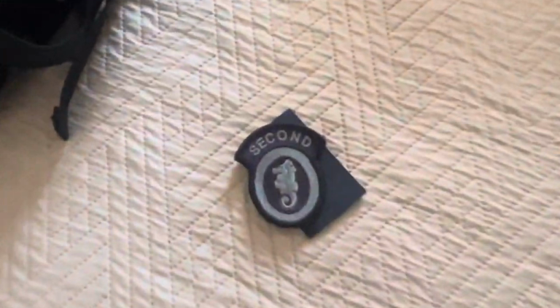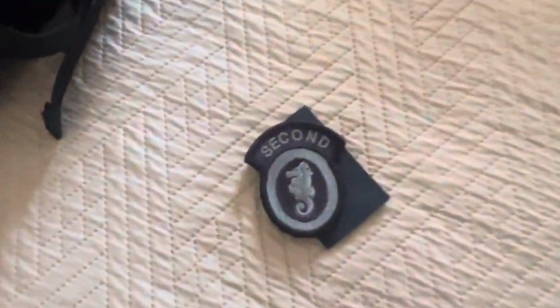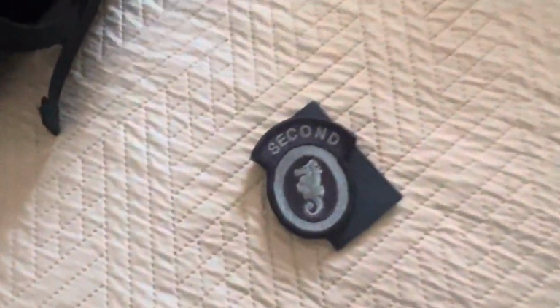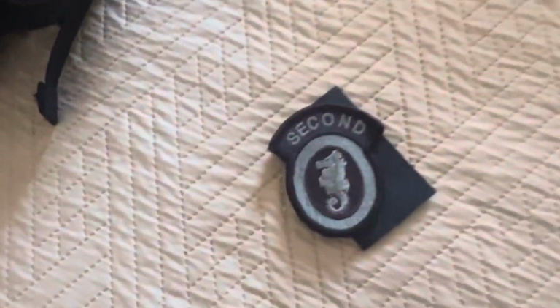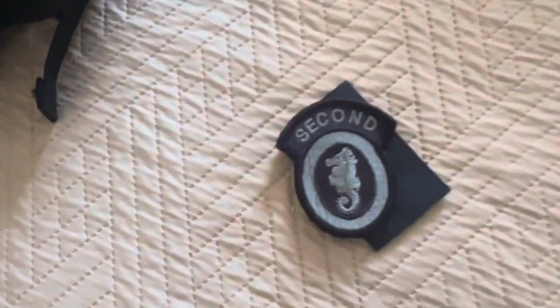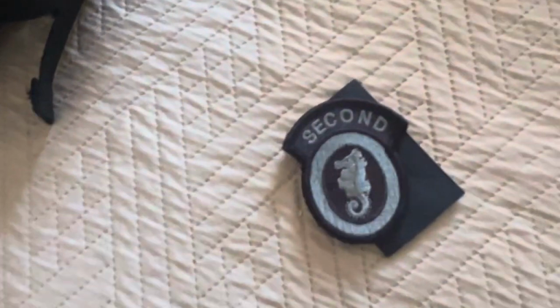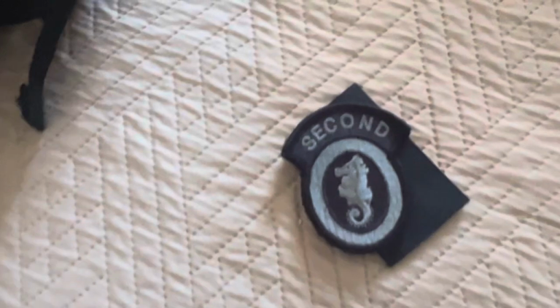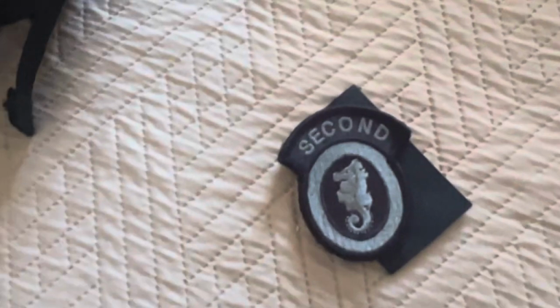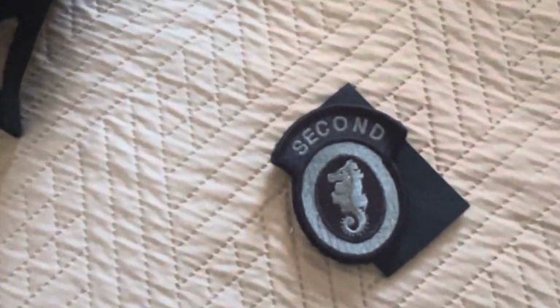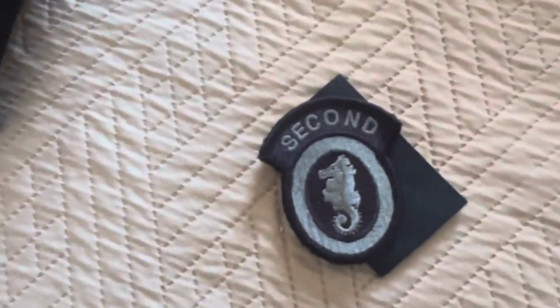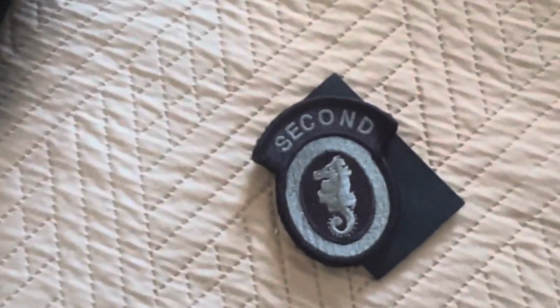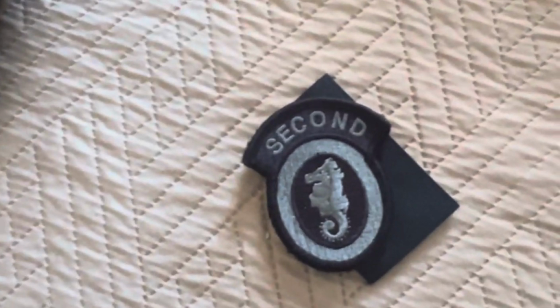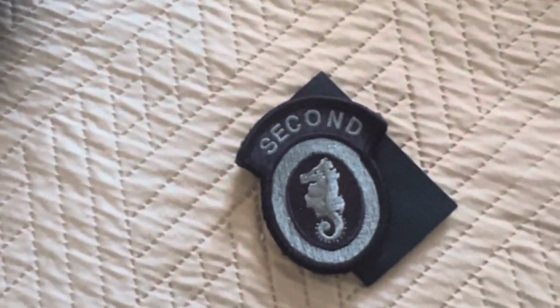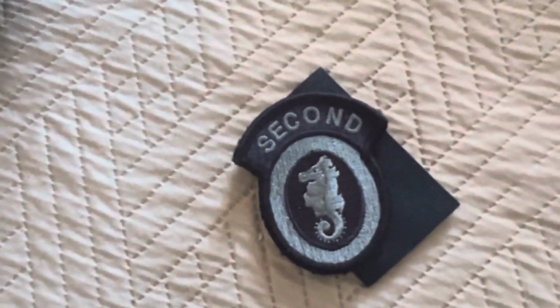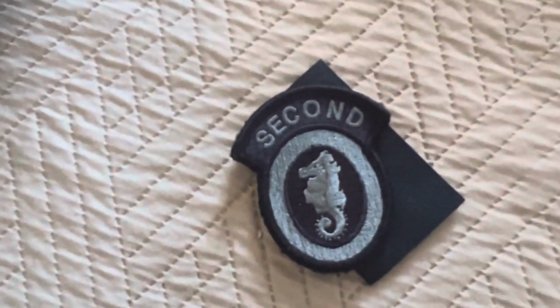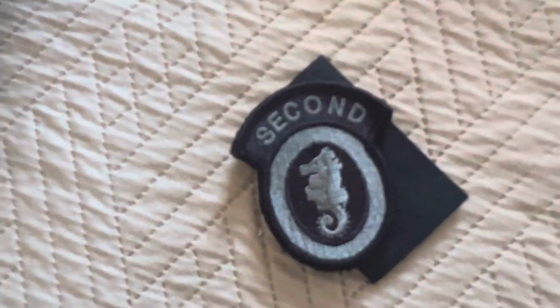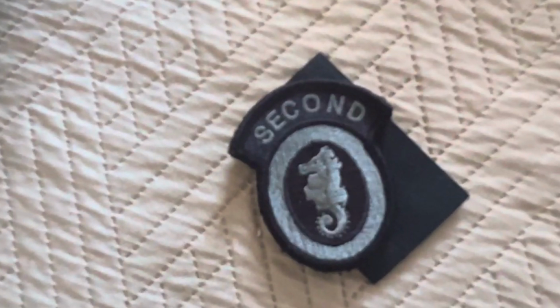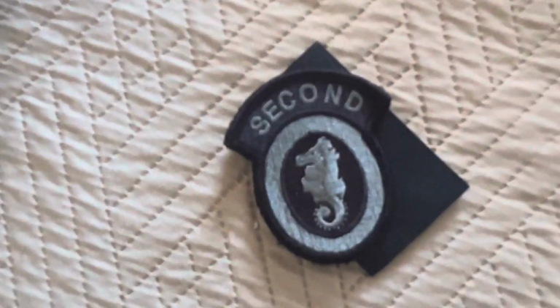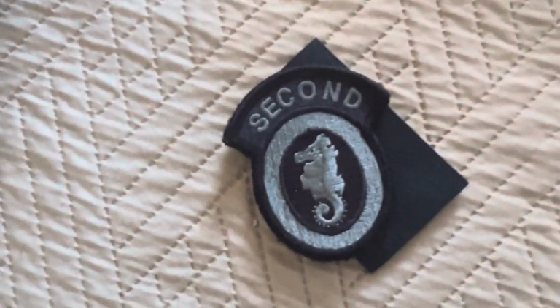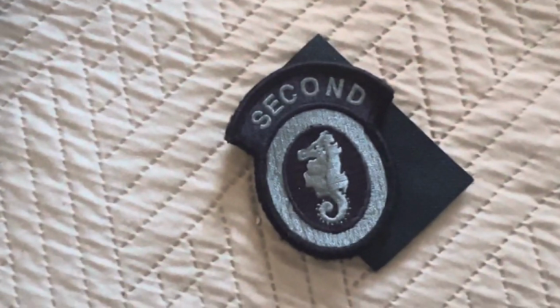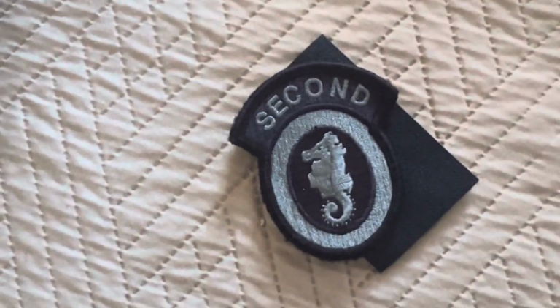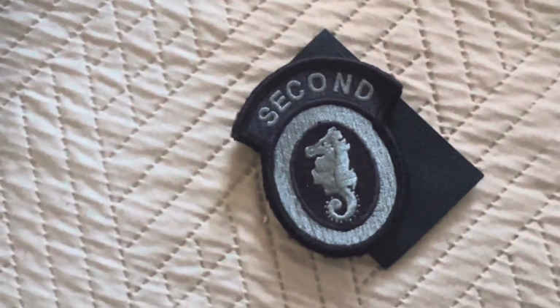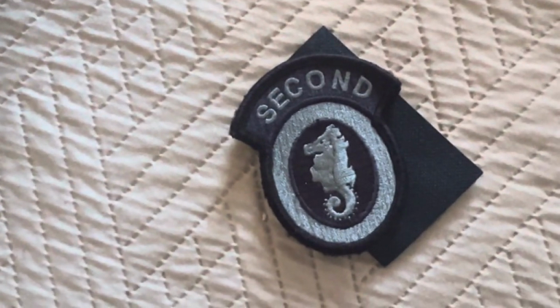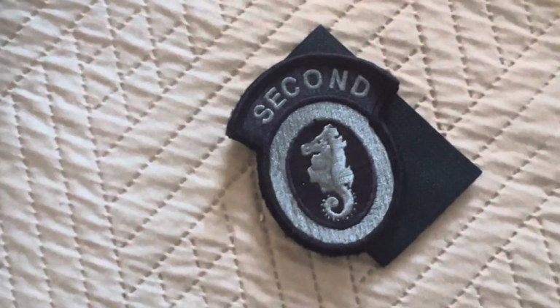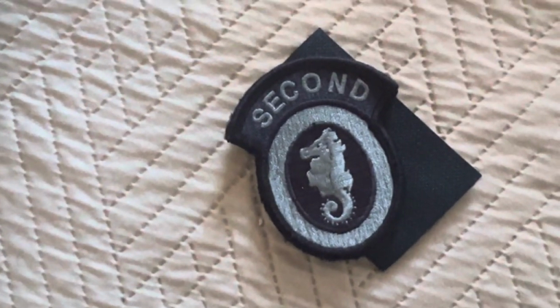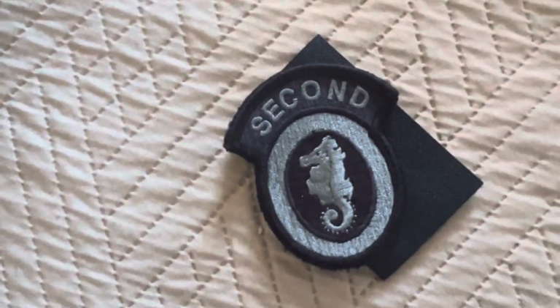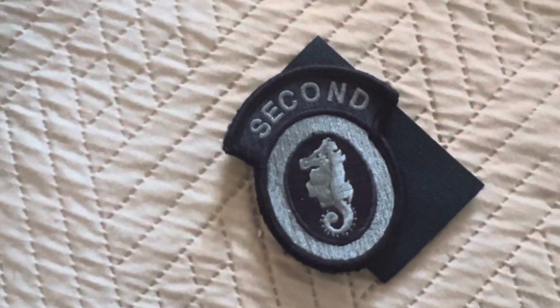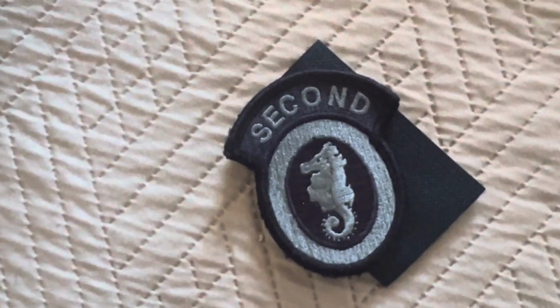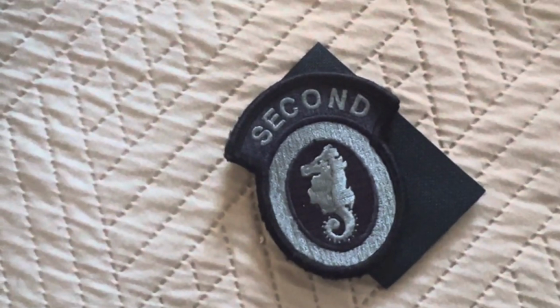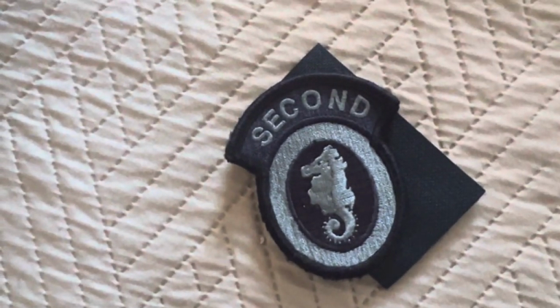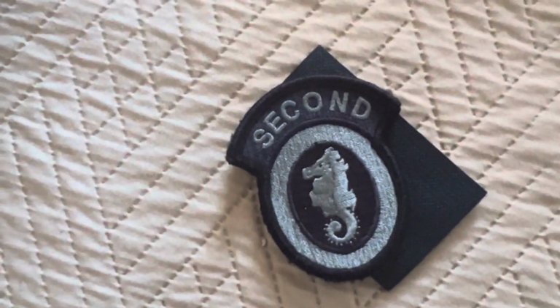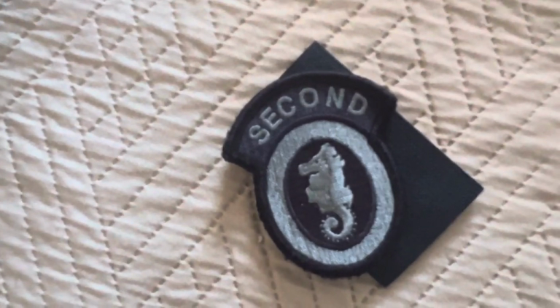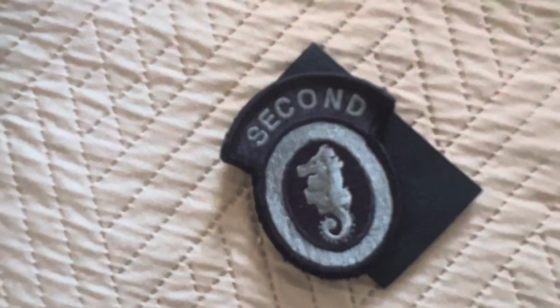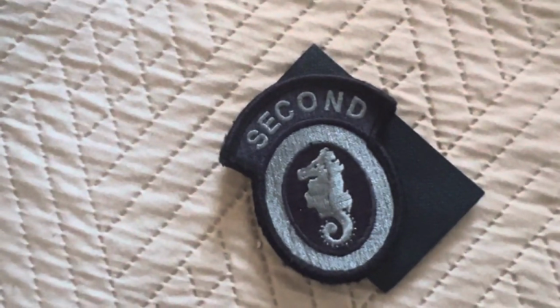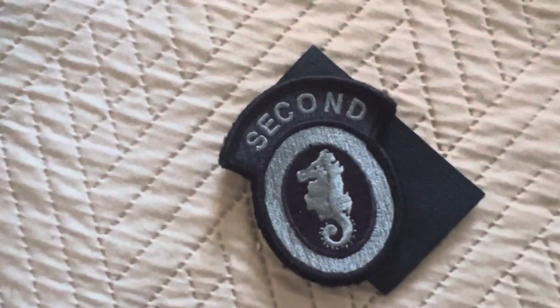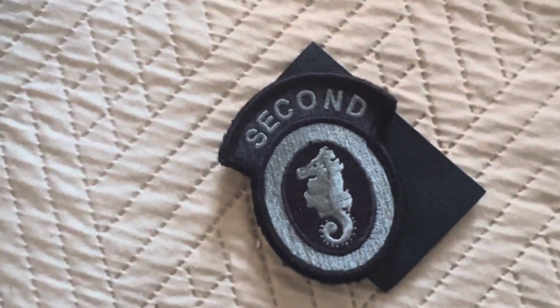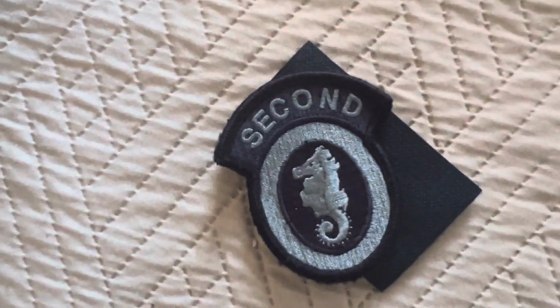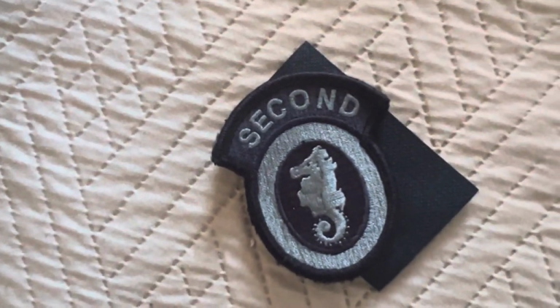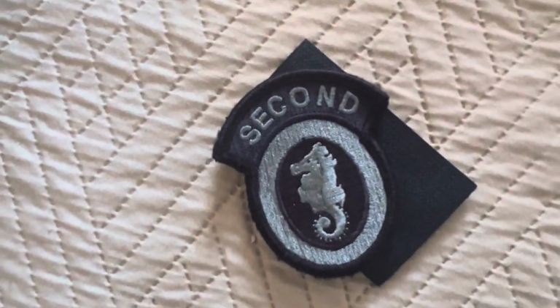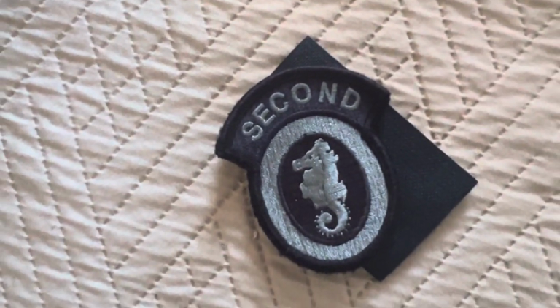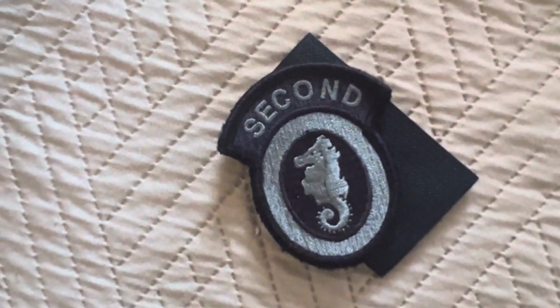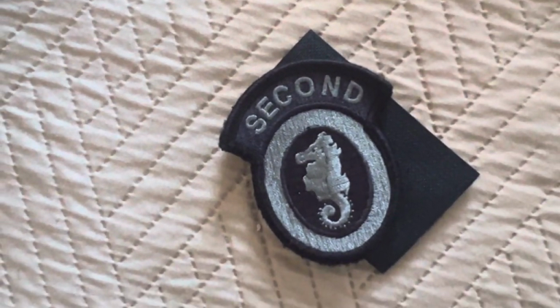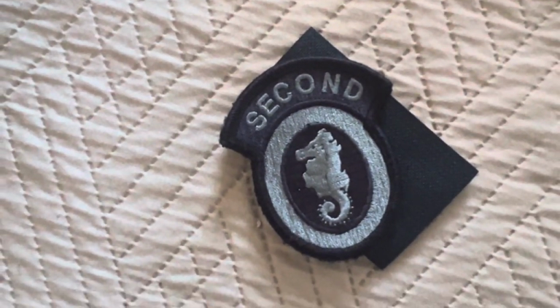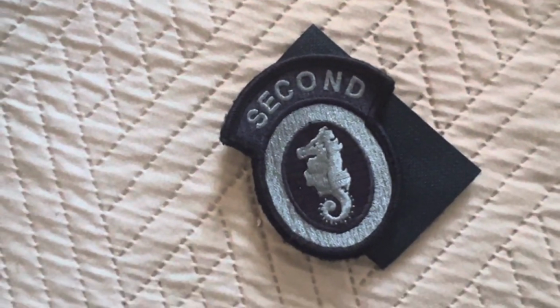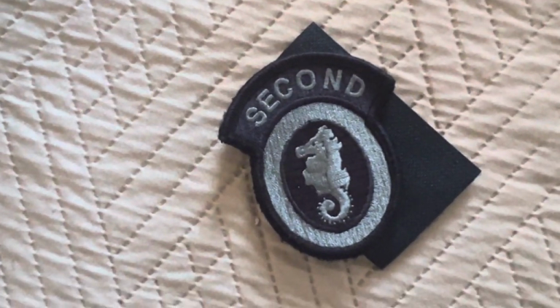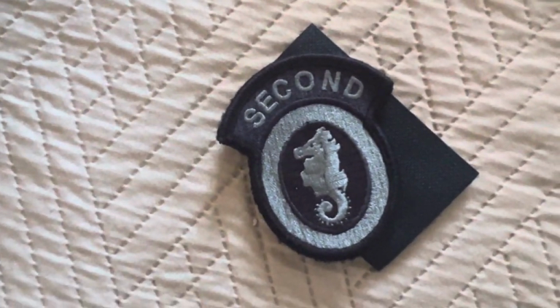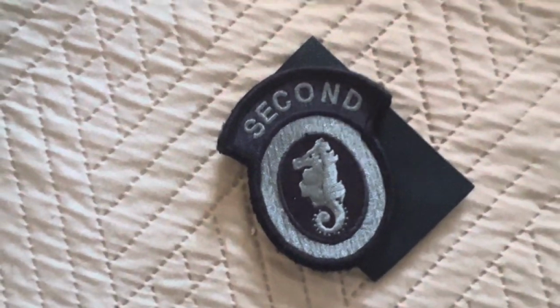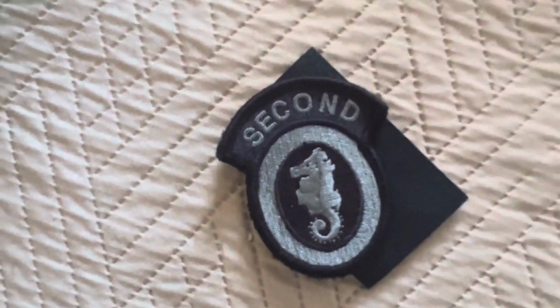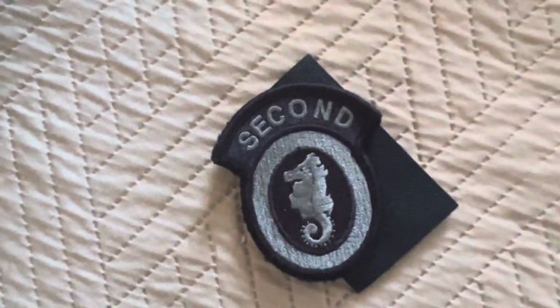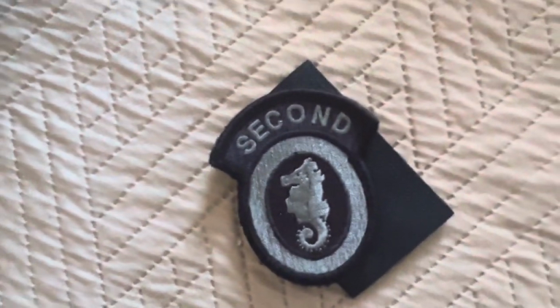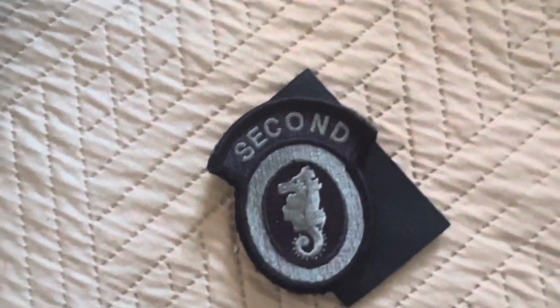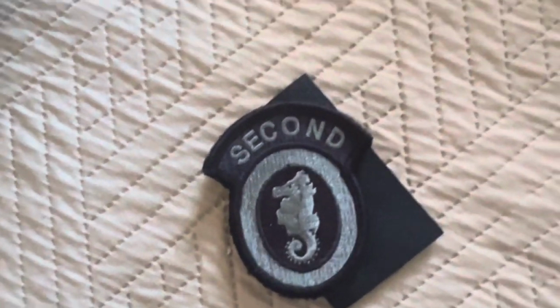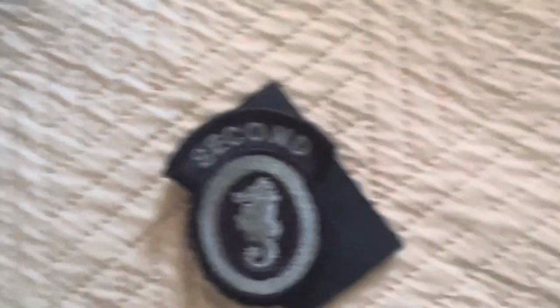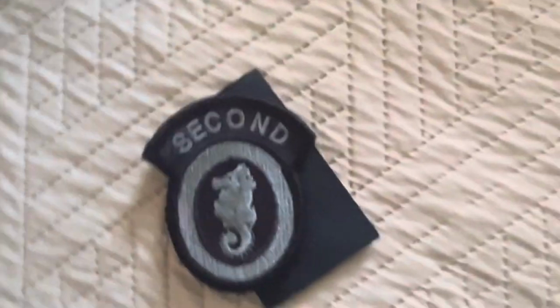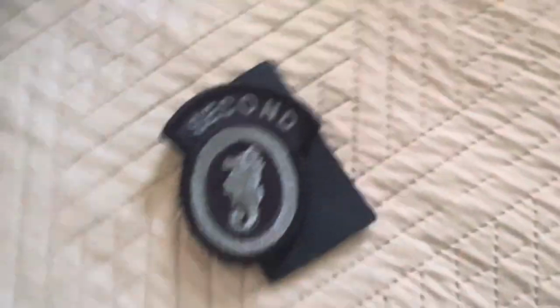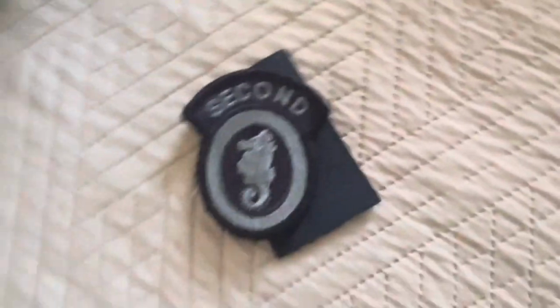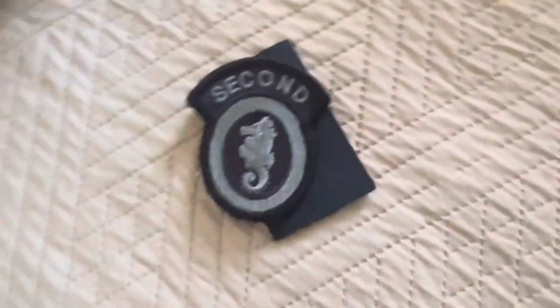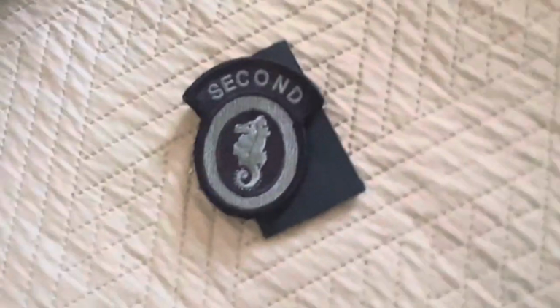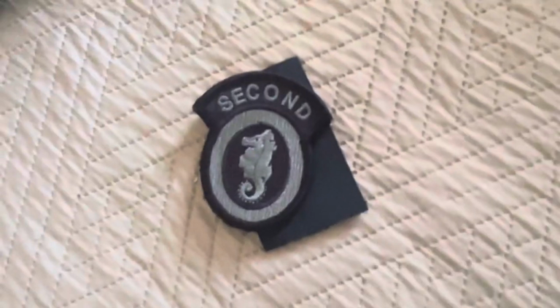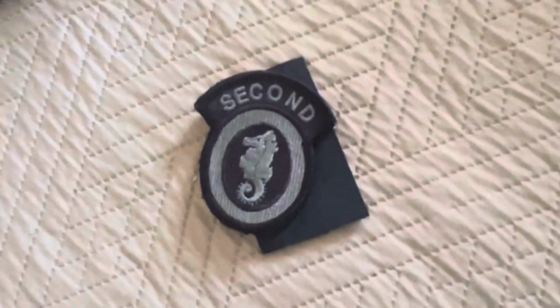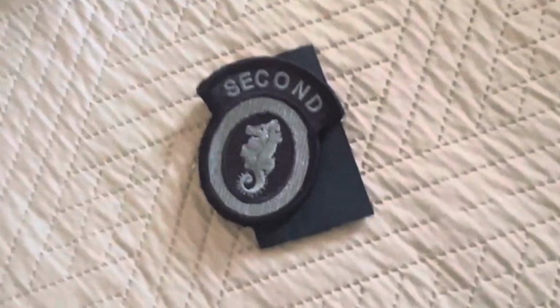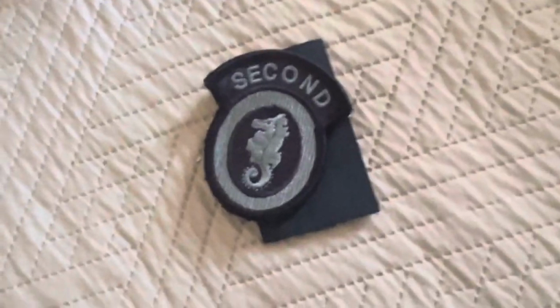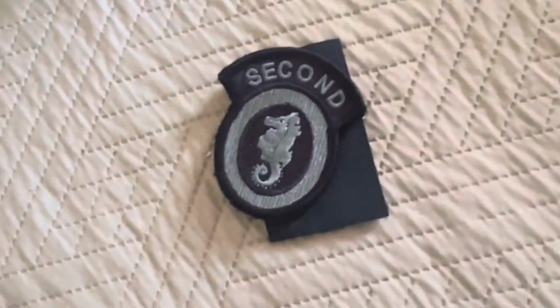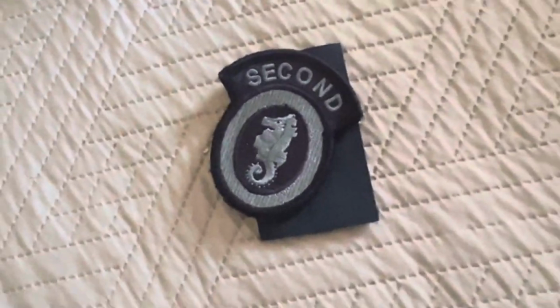That's Mikado's patch right there — he gave it to me, which is pretty cool. It's a US military patch.